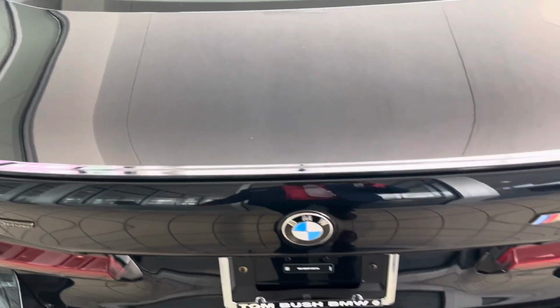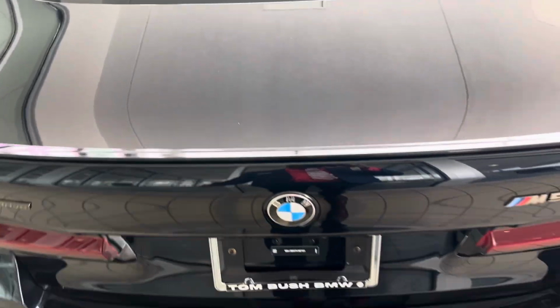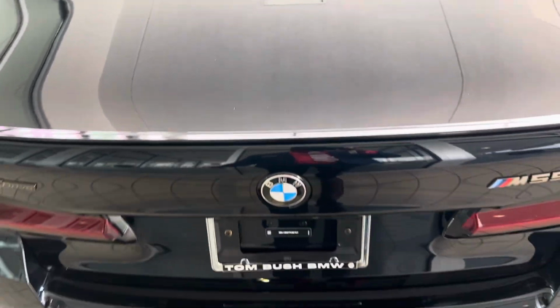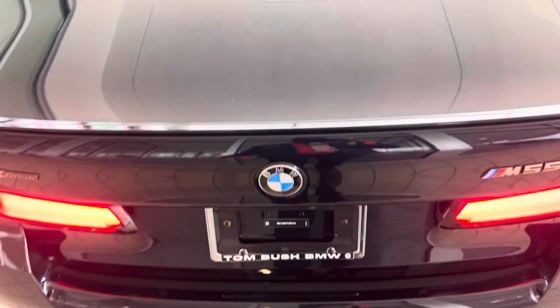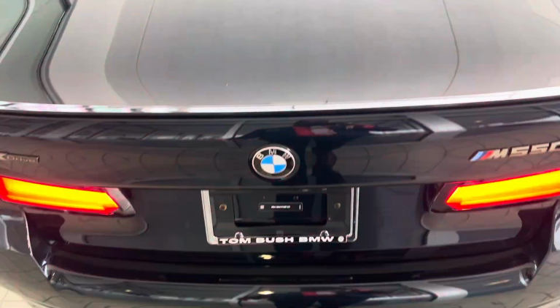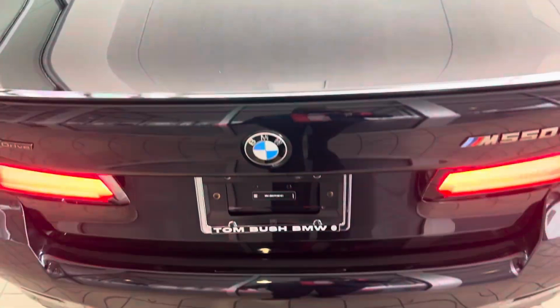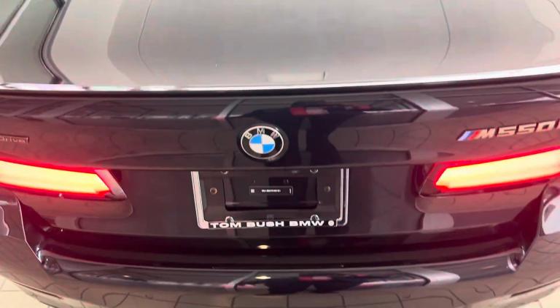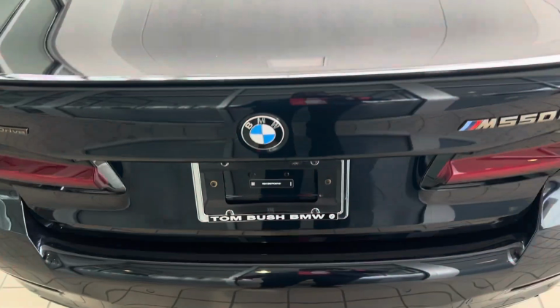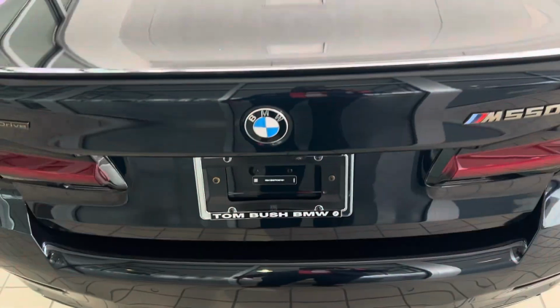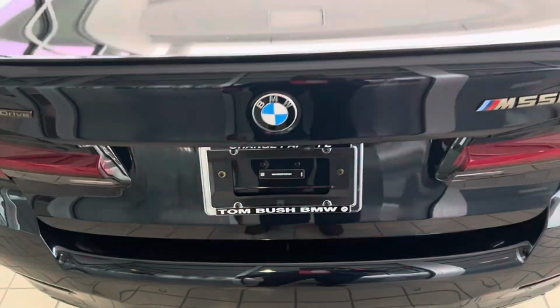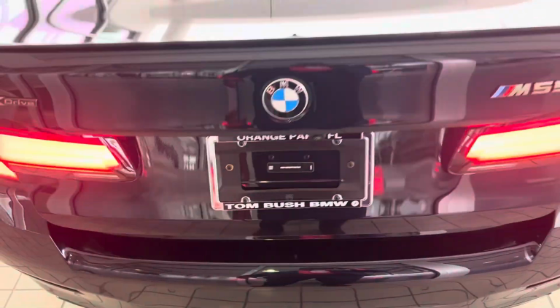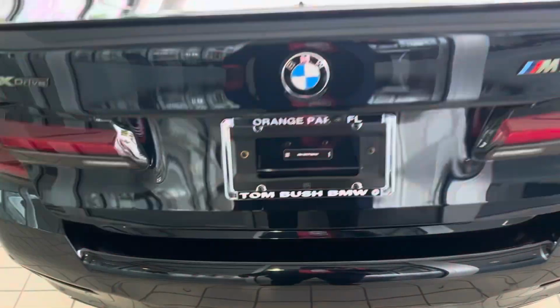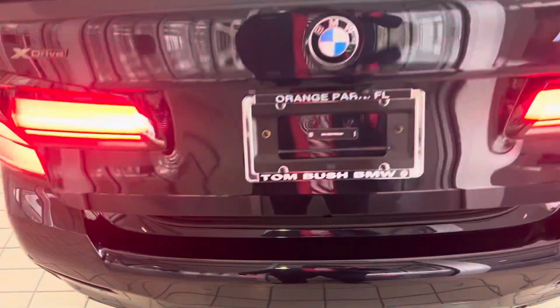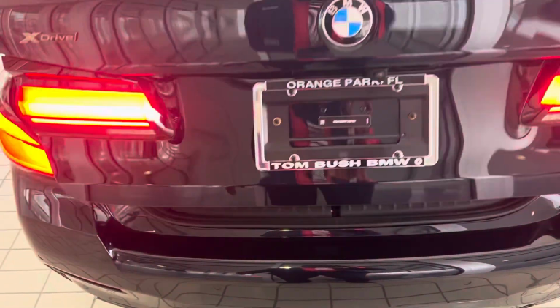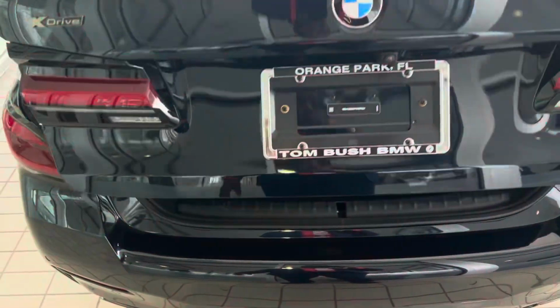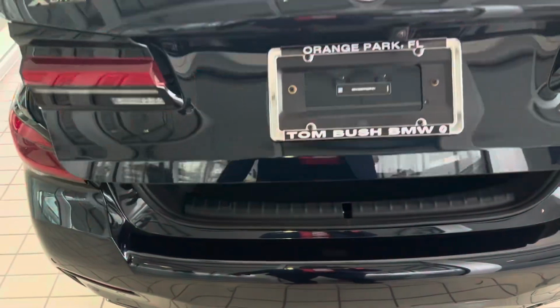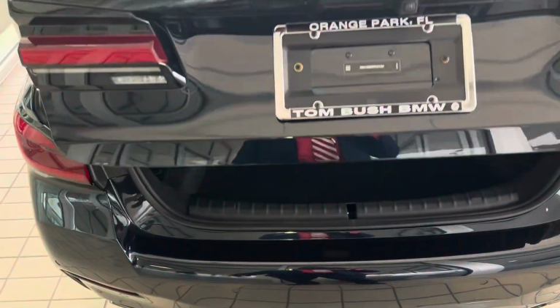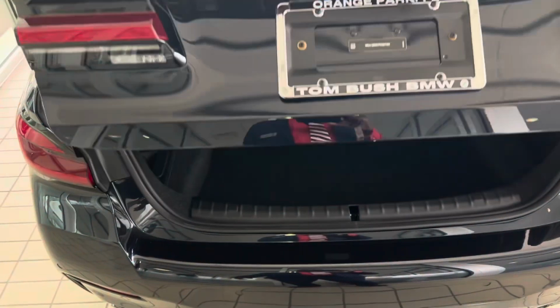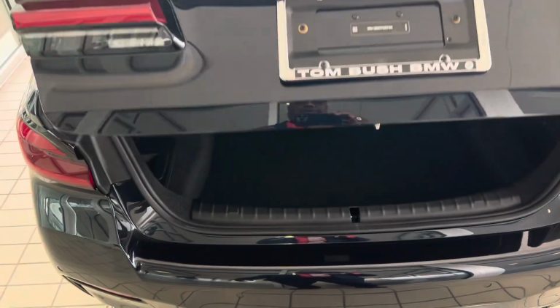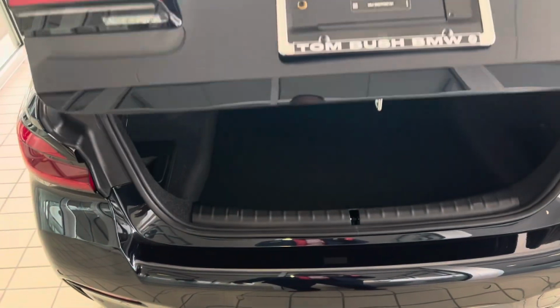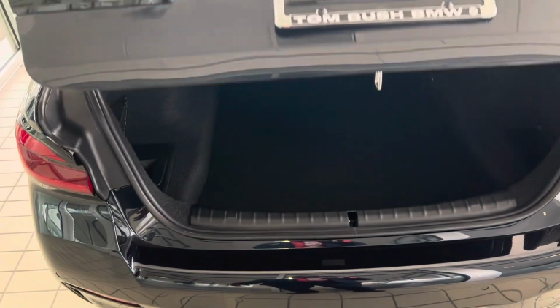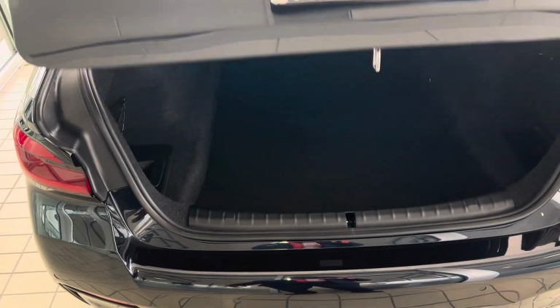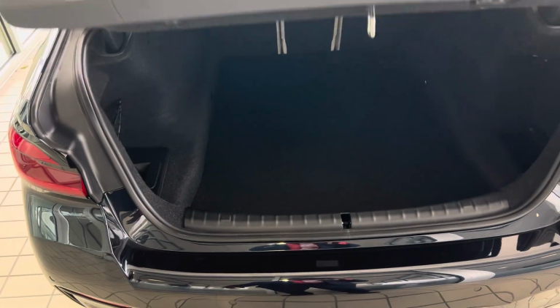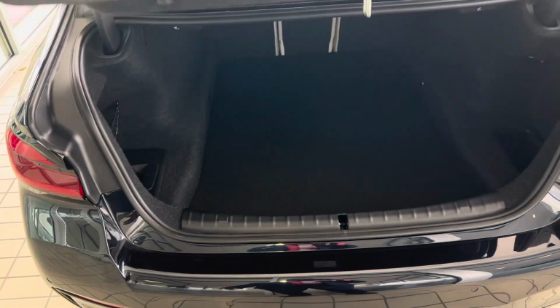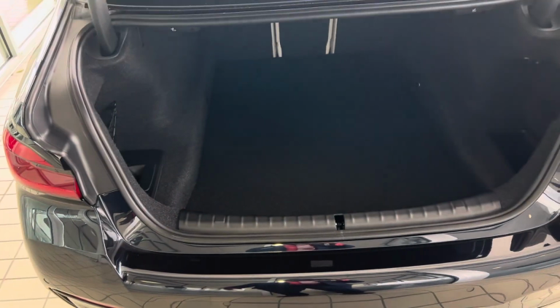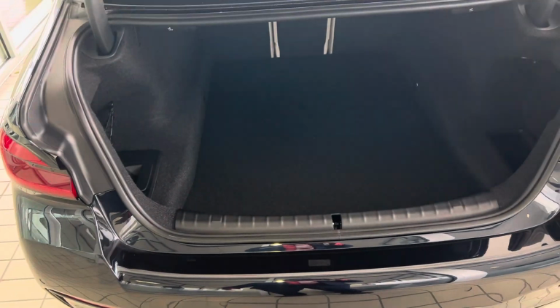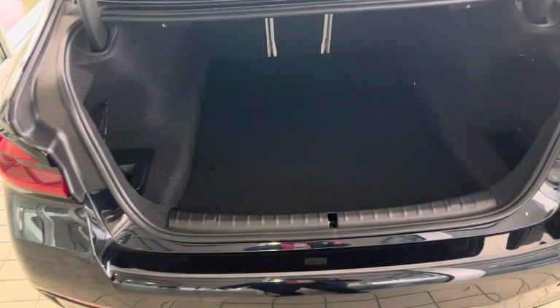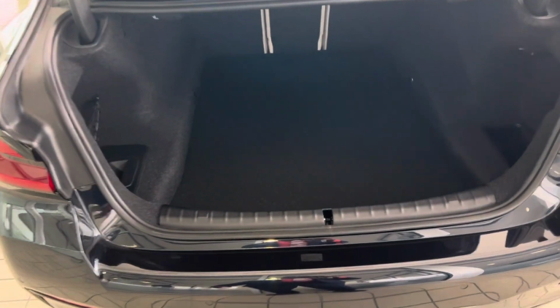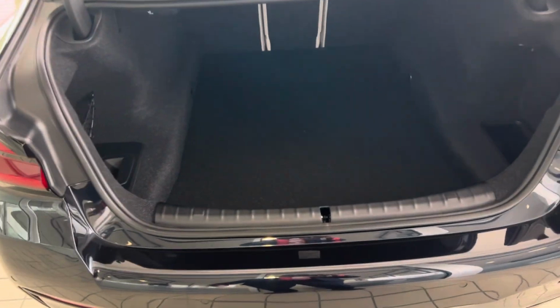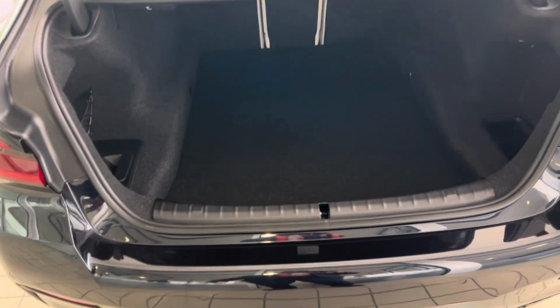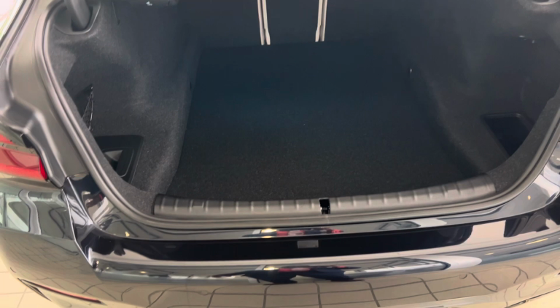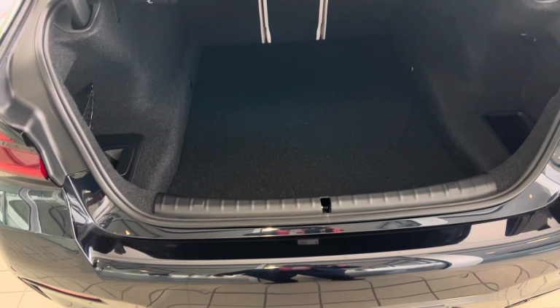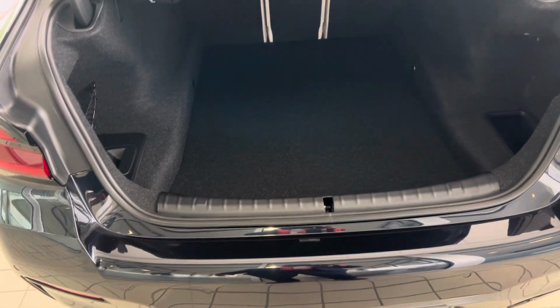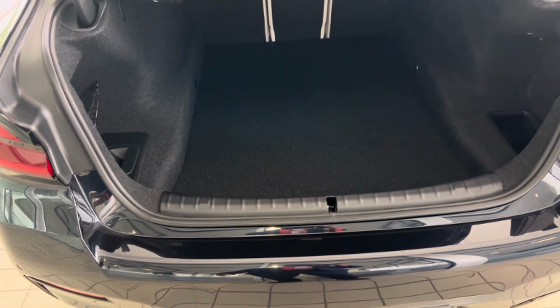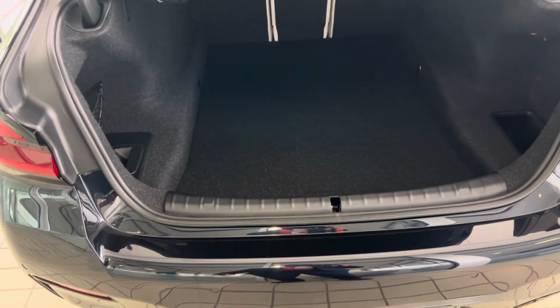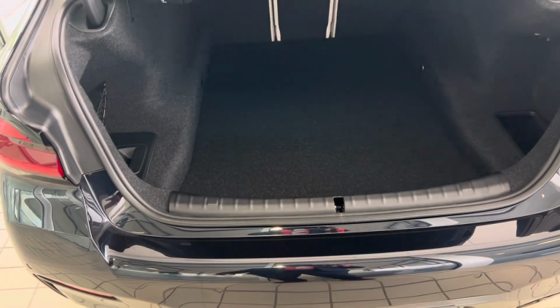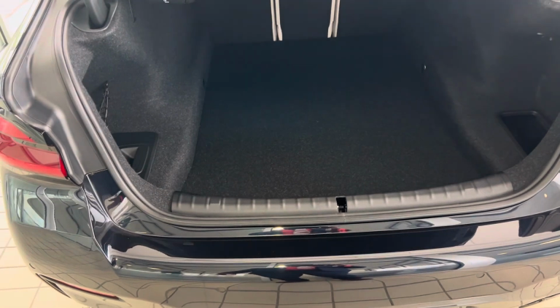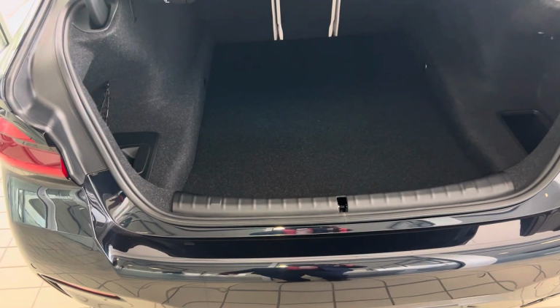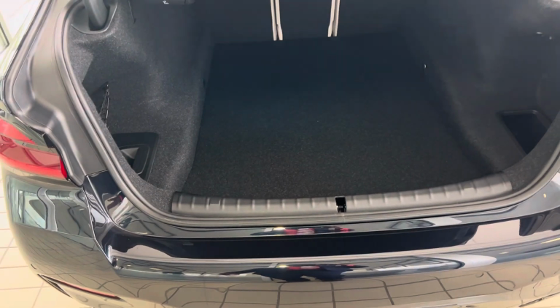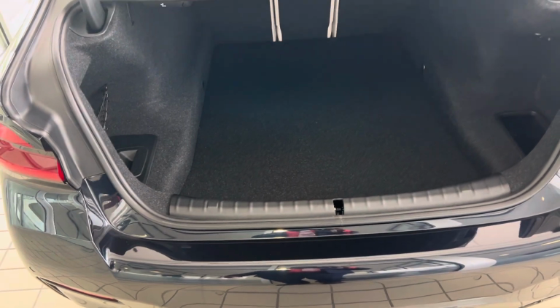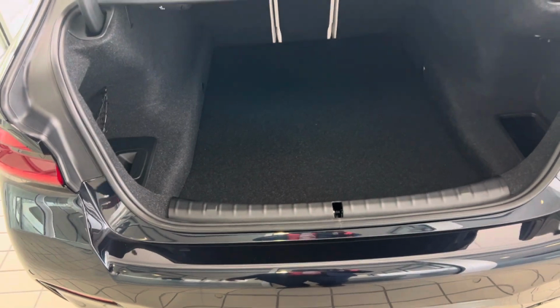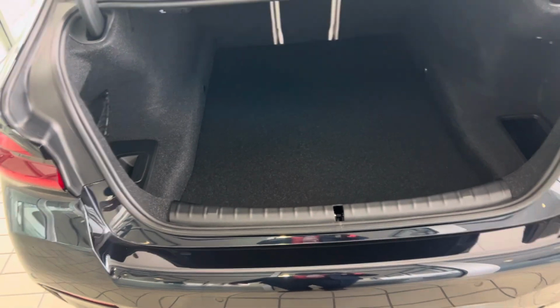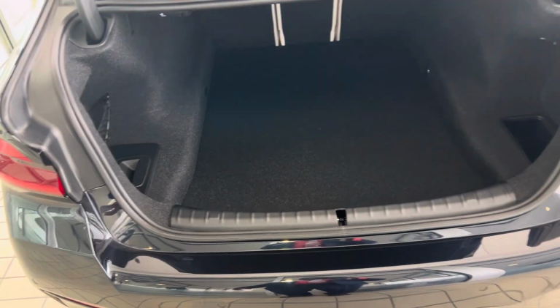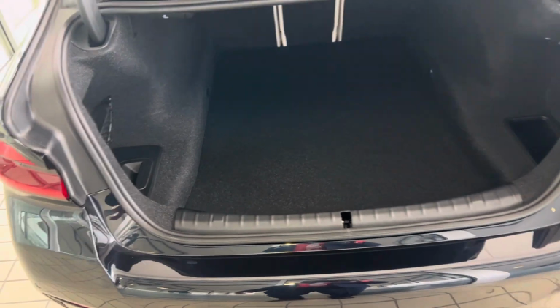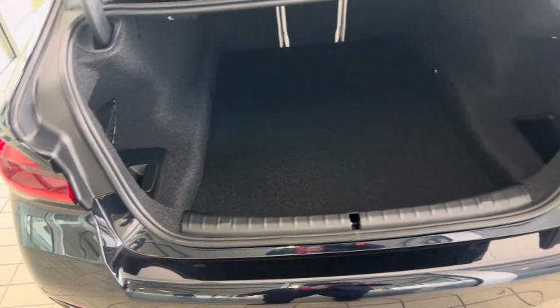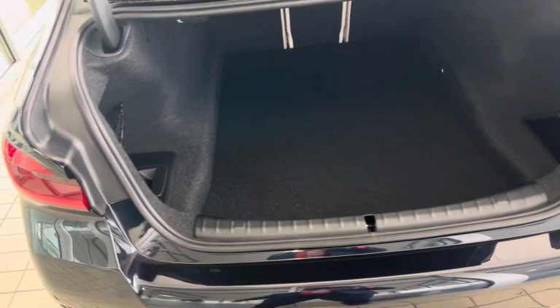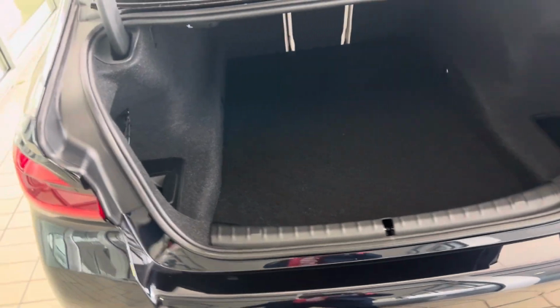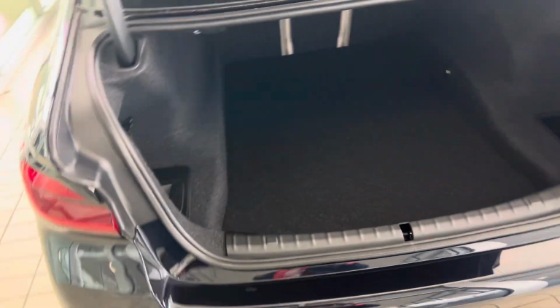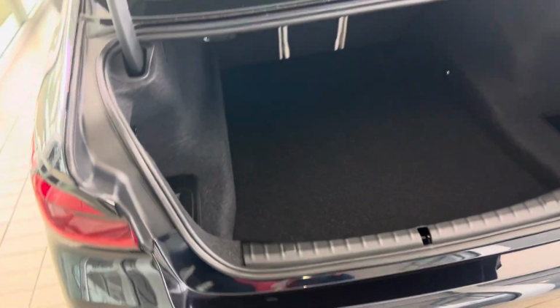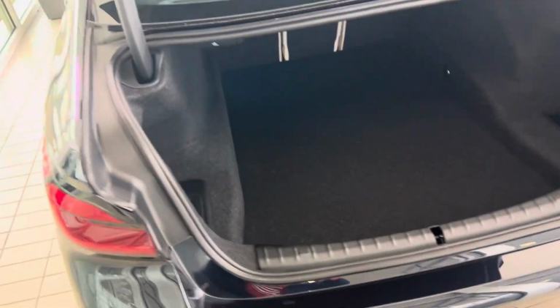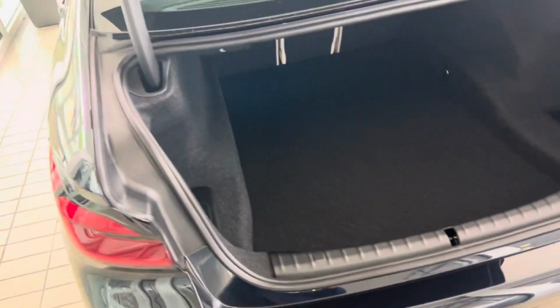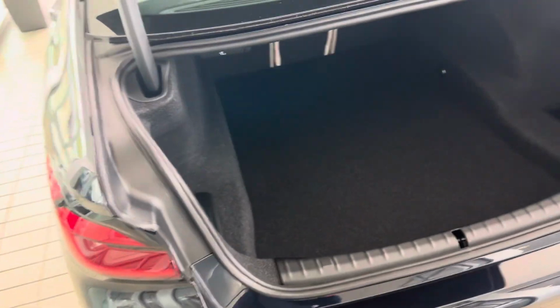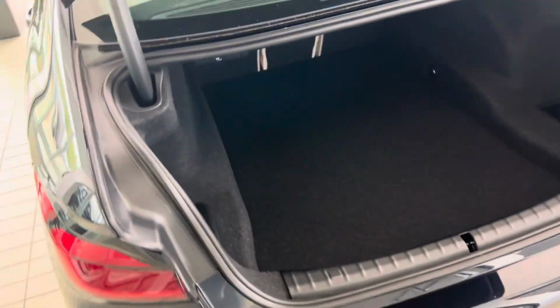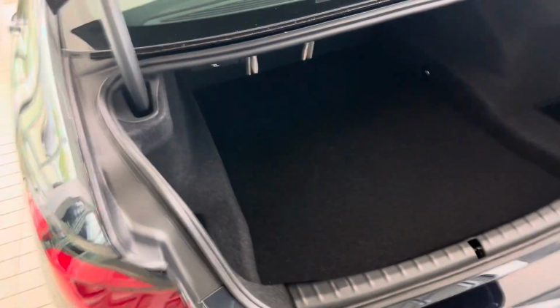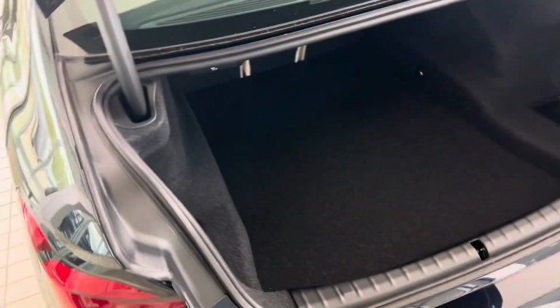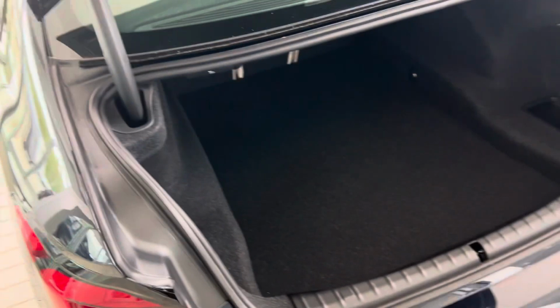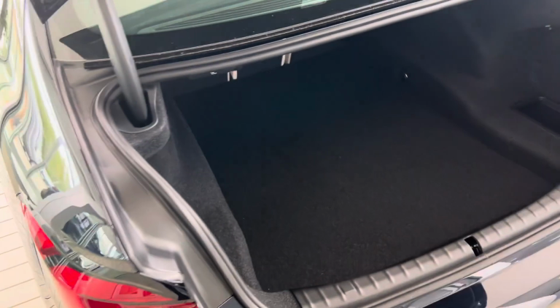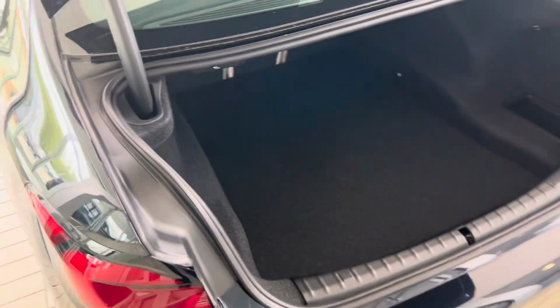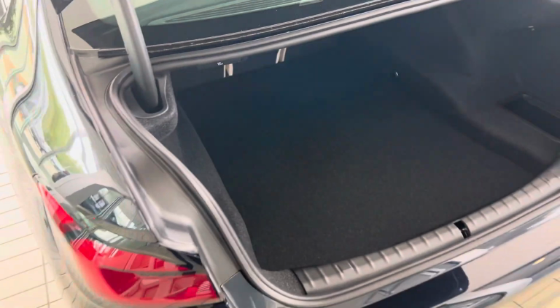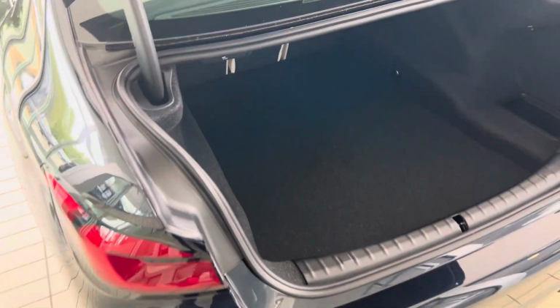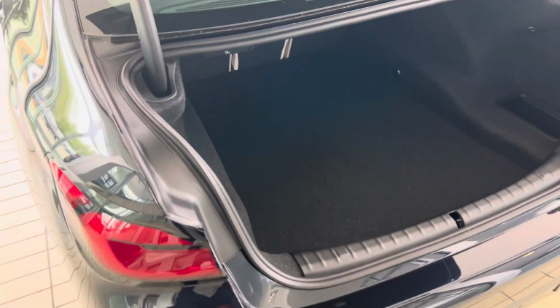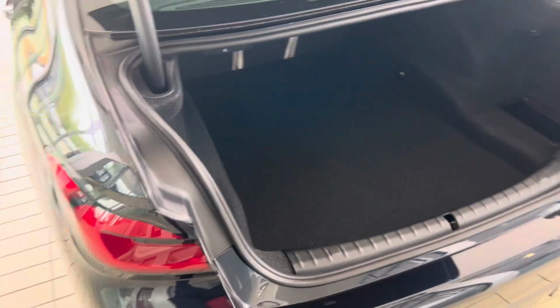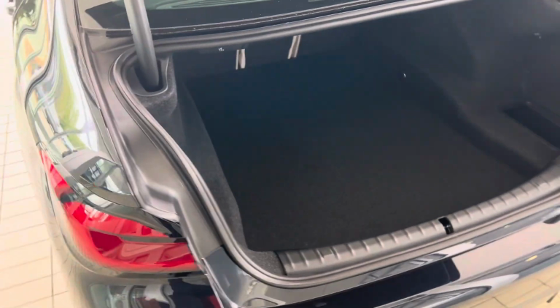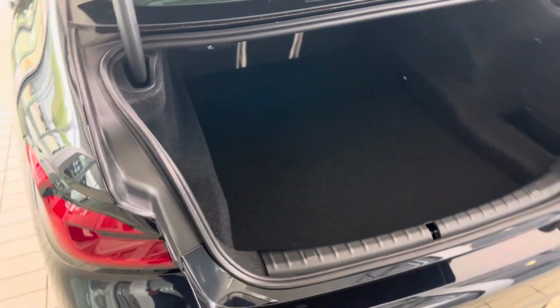We'll kick to open and take a look at the trunk — a spacious trunk in the 5 Series in general. The M550 is no exception.